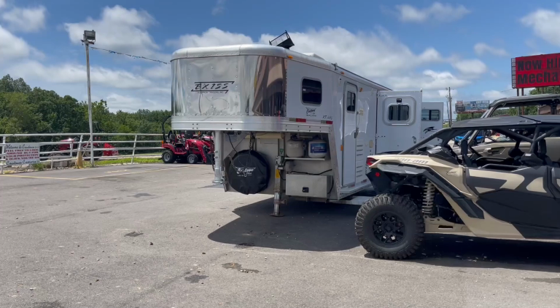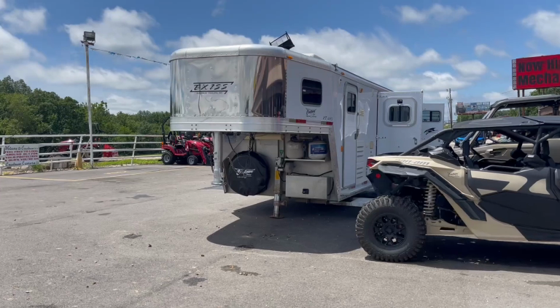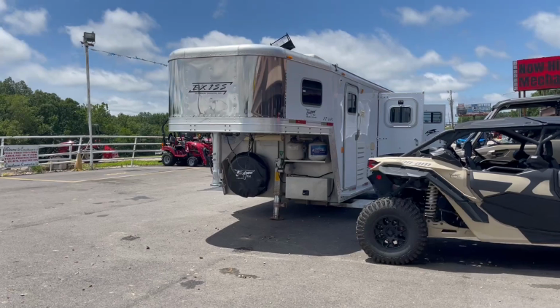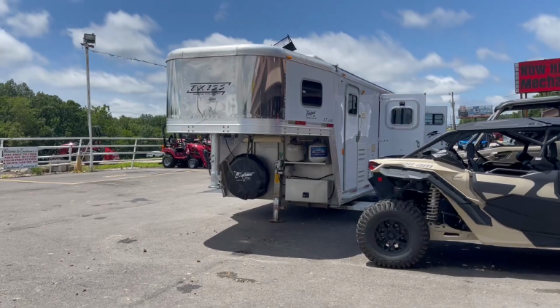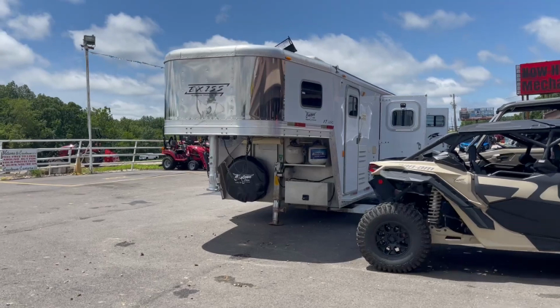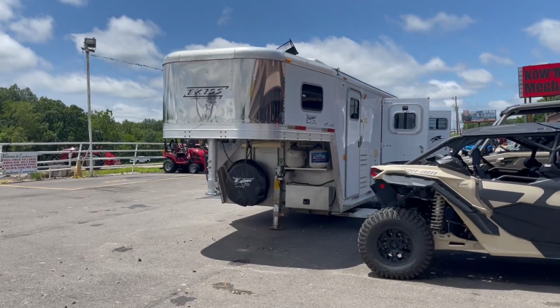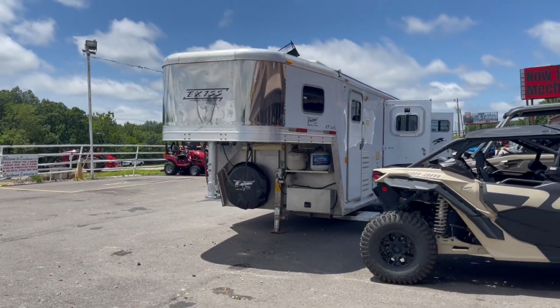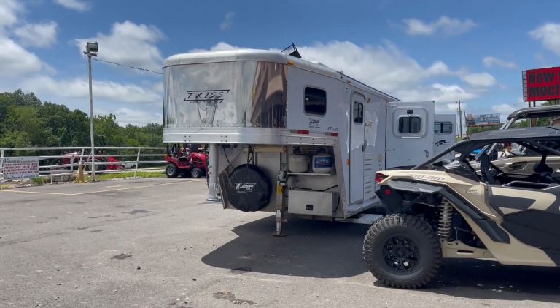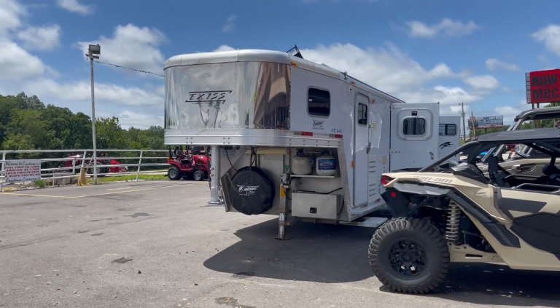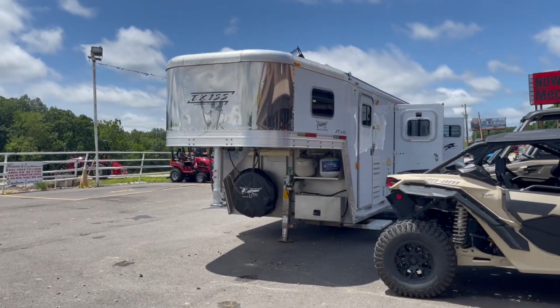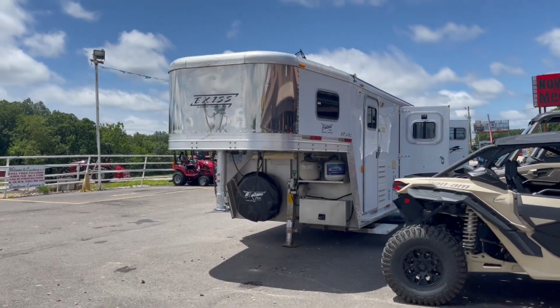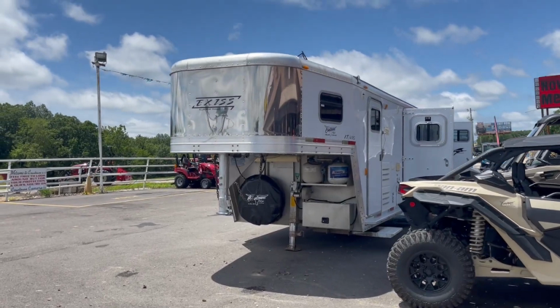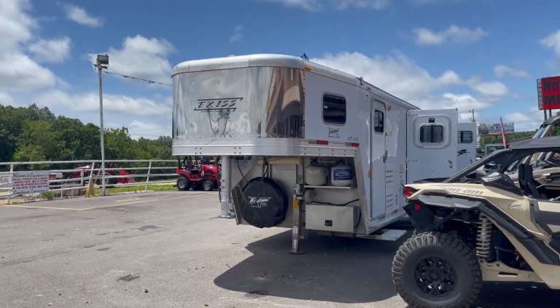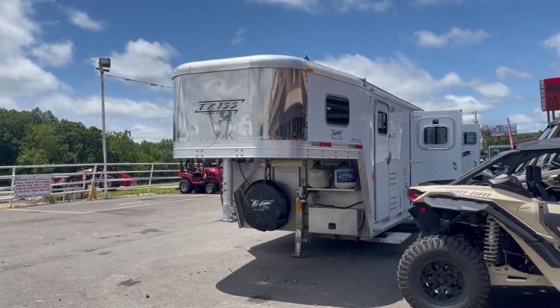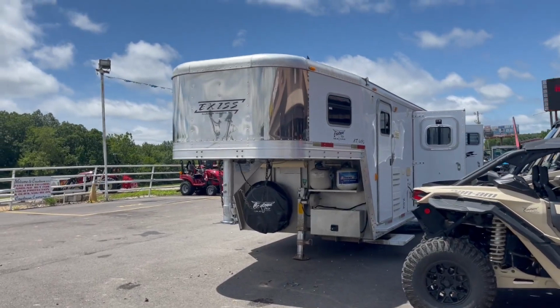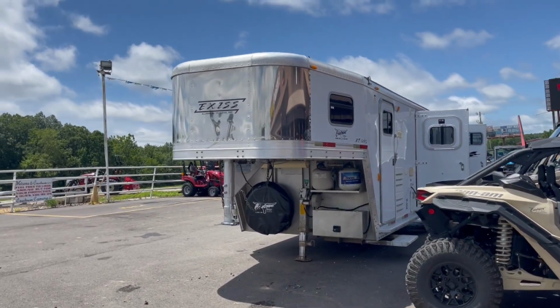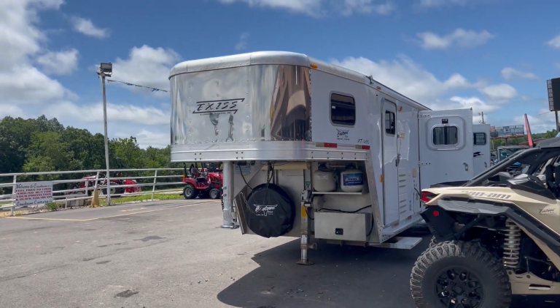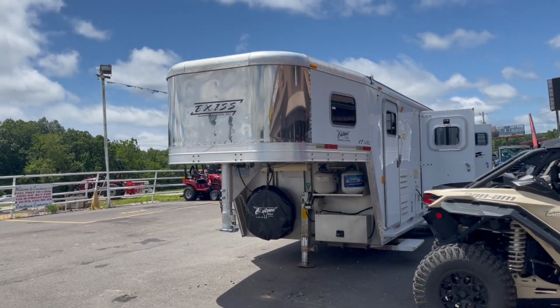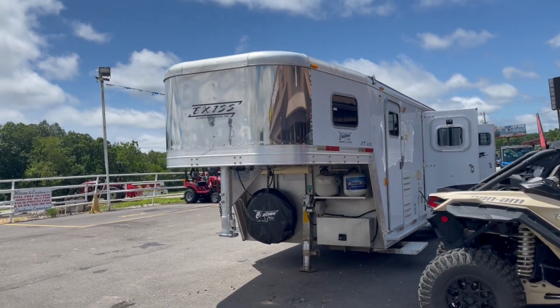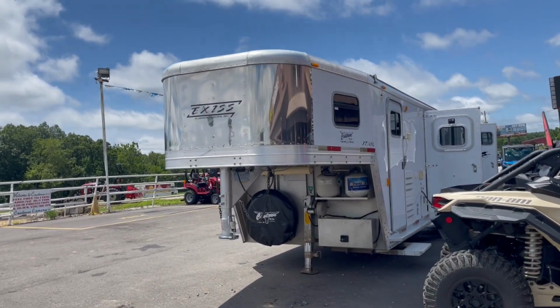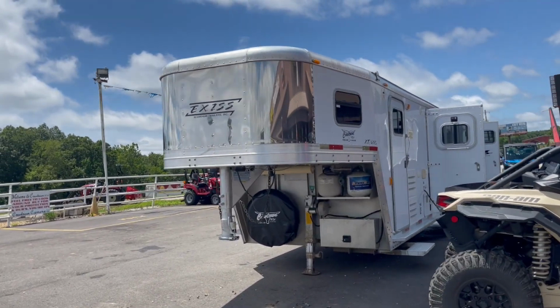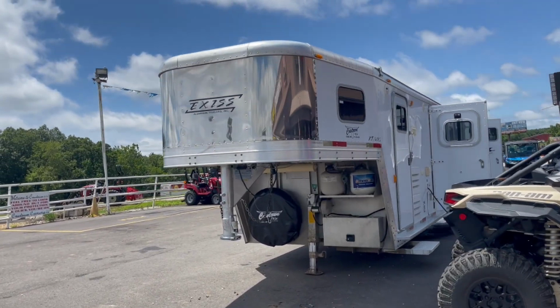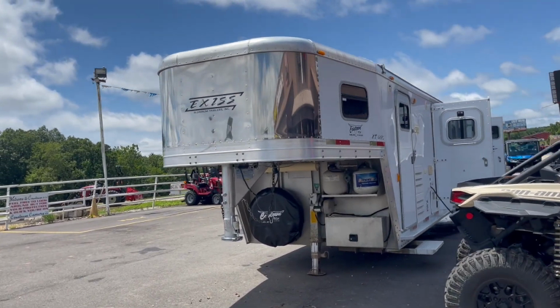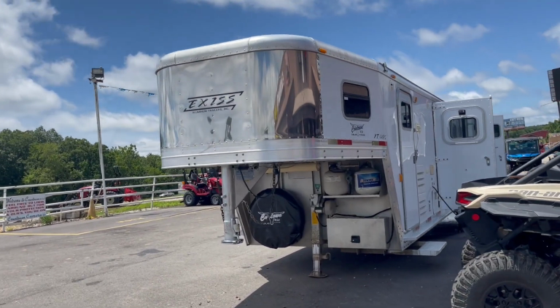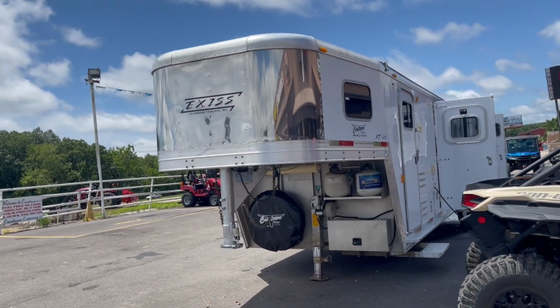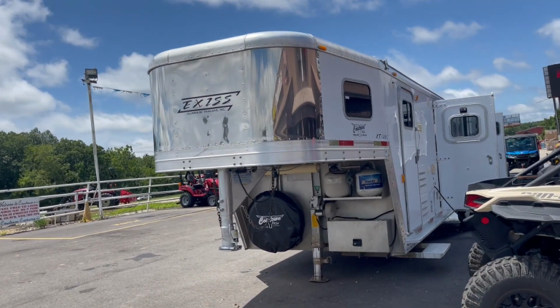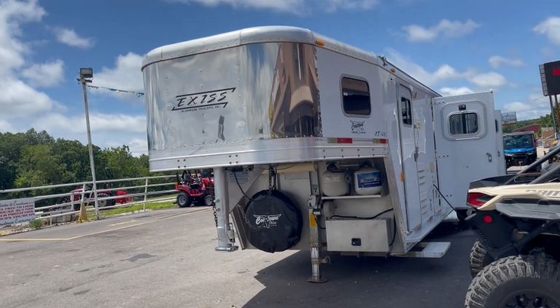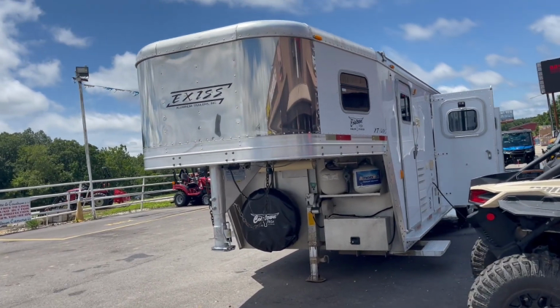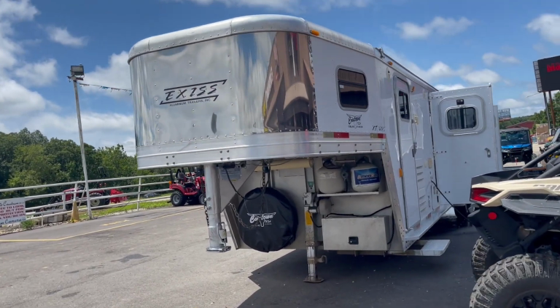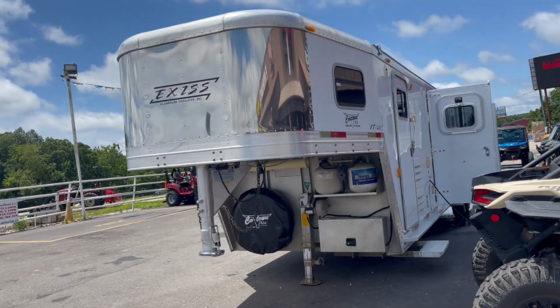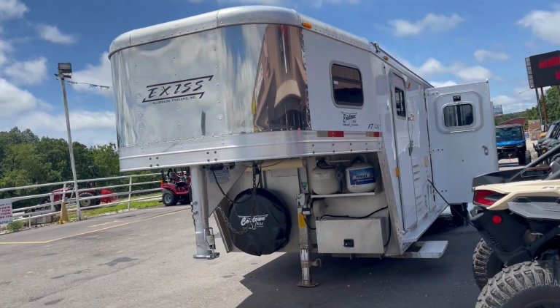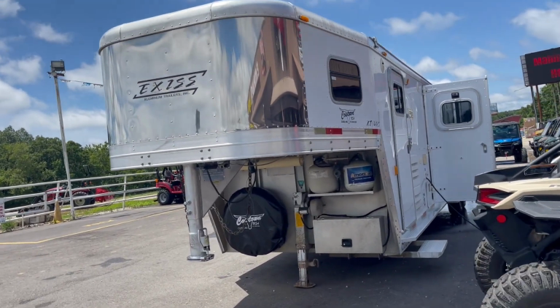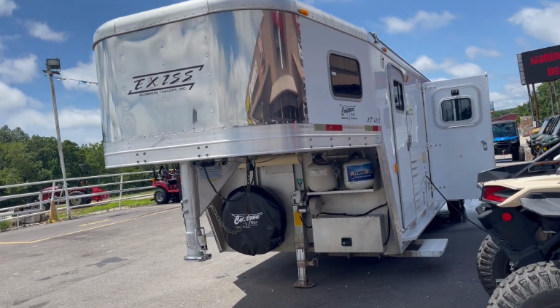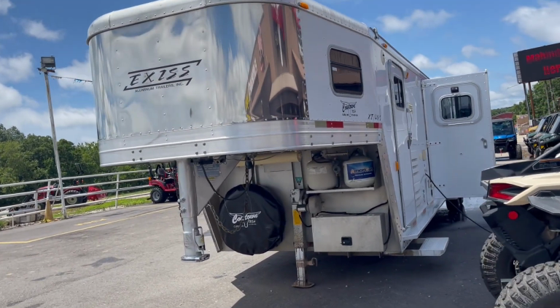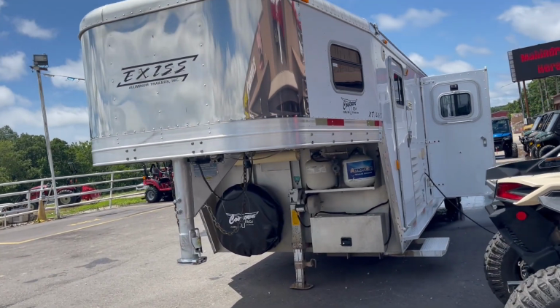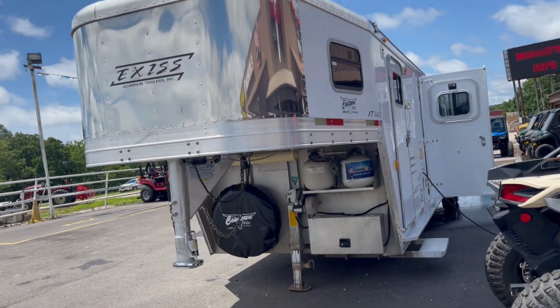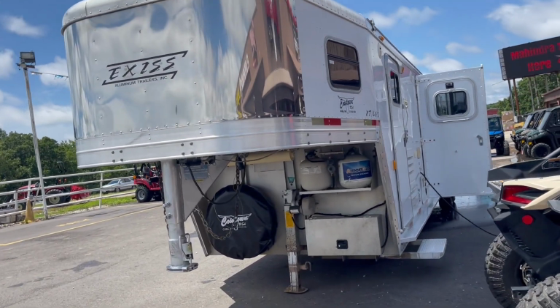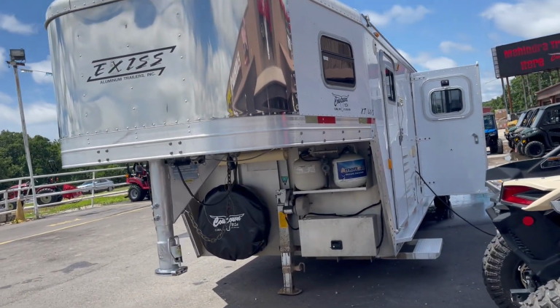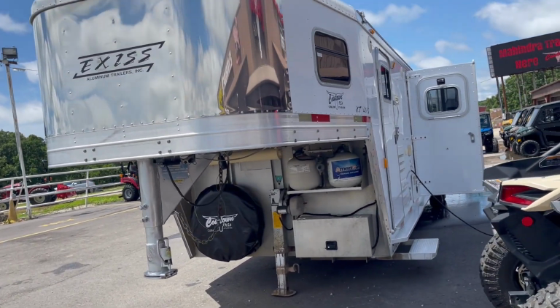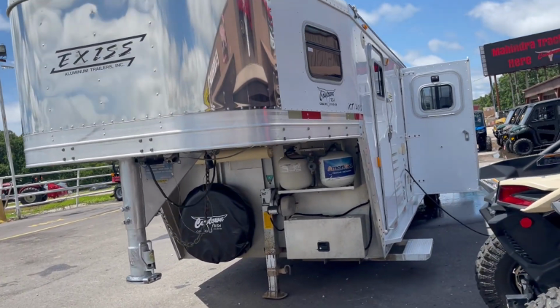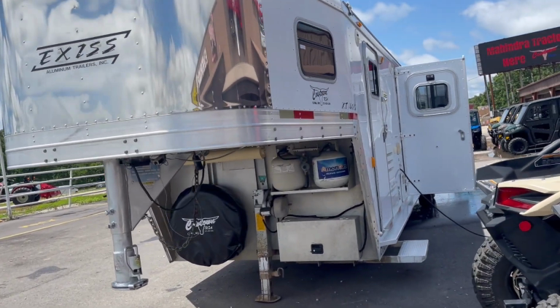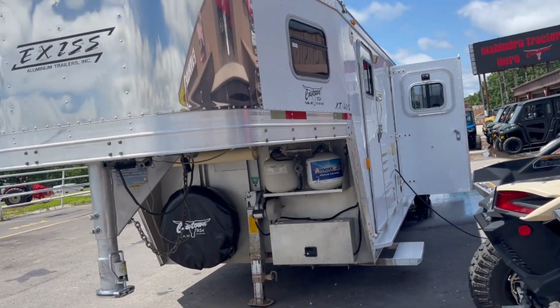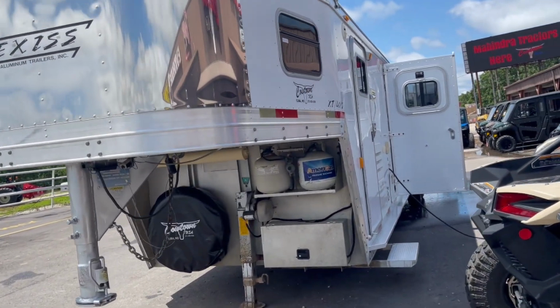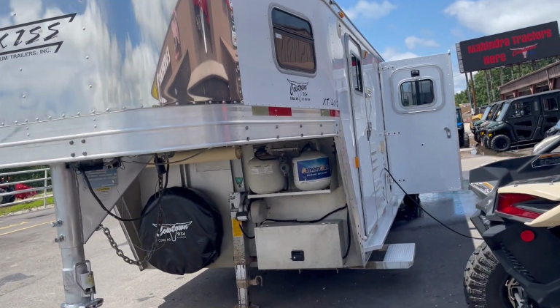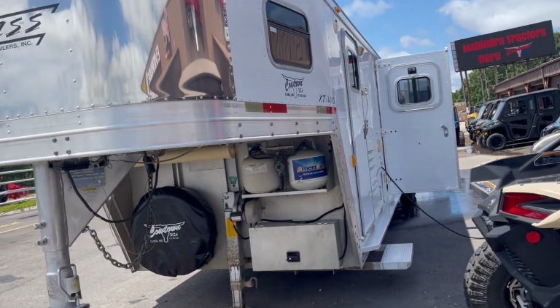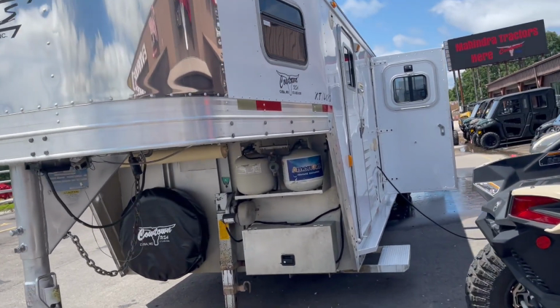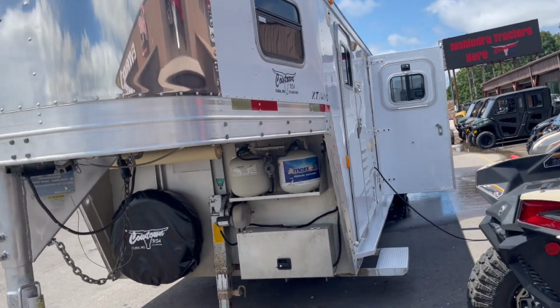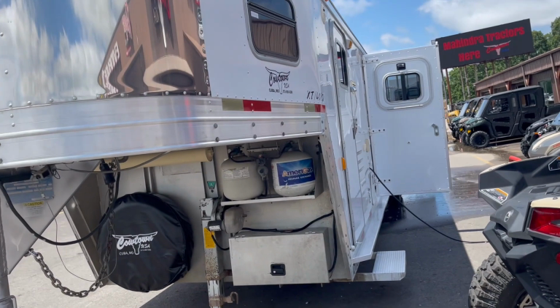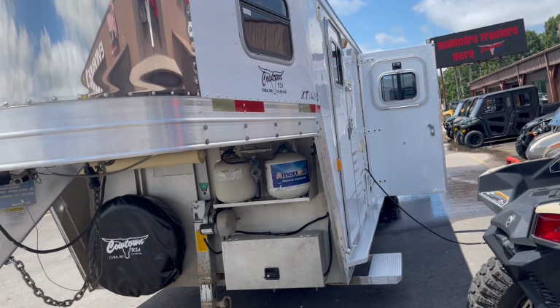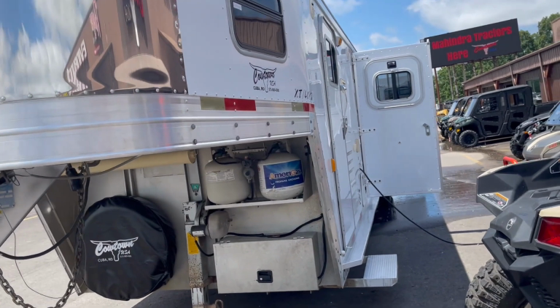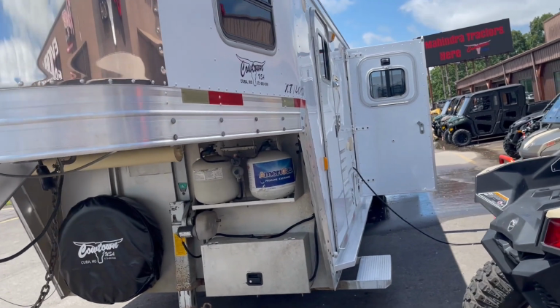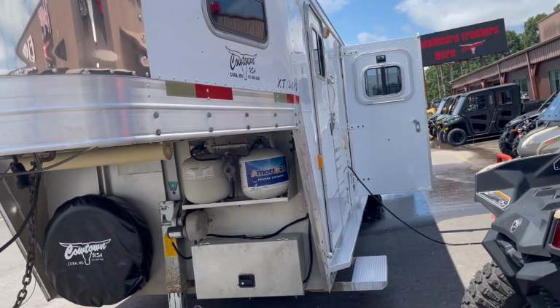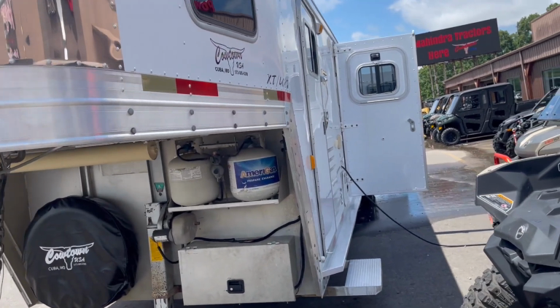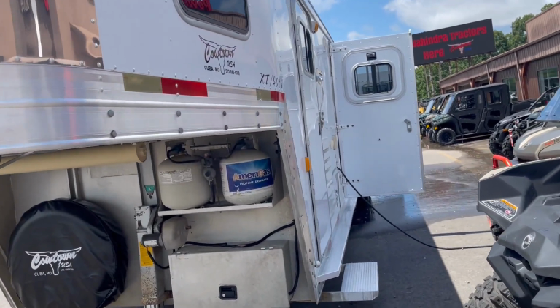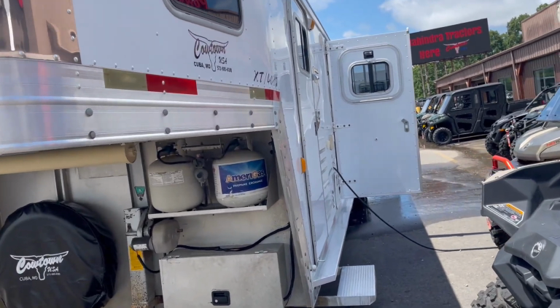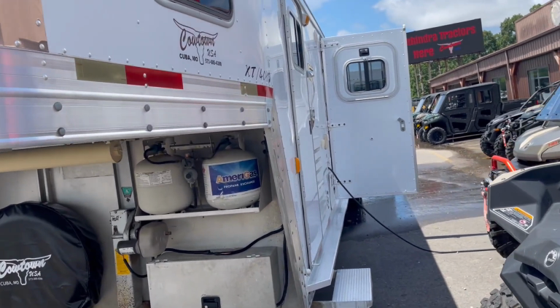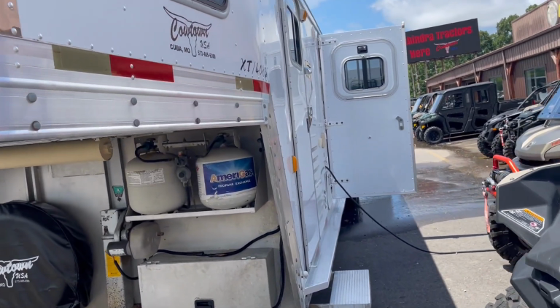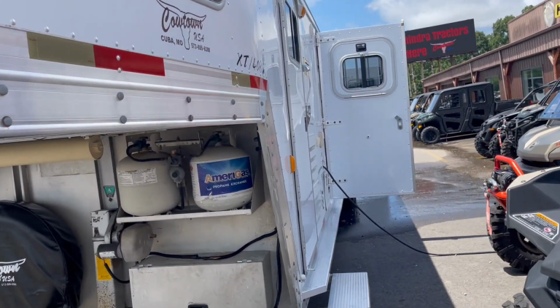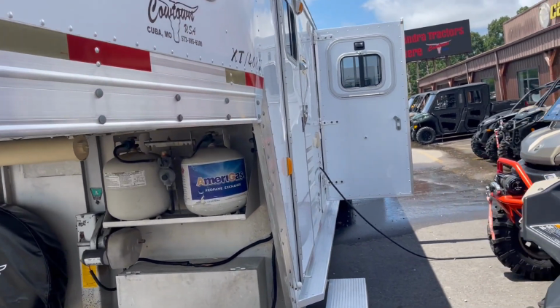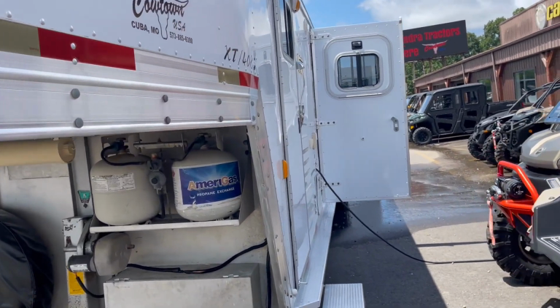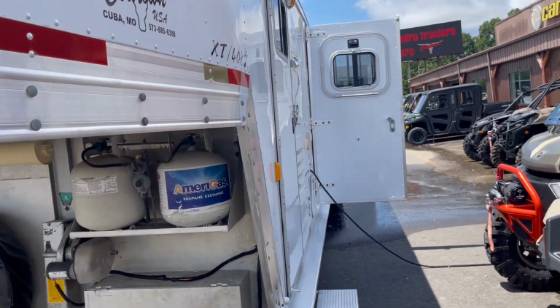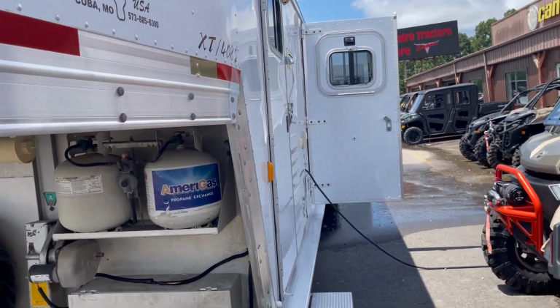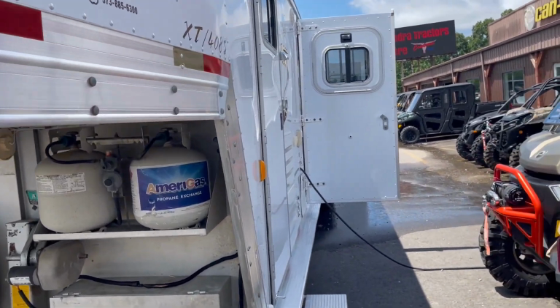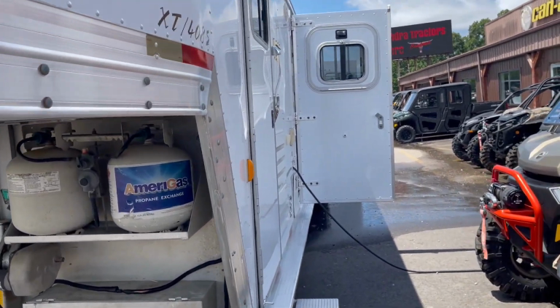Hi guys, Rick Daywith with an all aluminum full horse trailer. Full horse, it's got an eight foot short wall.